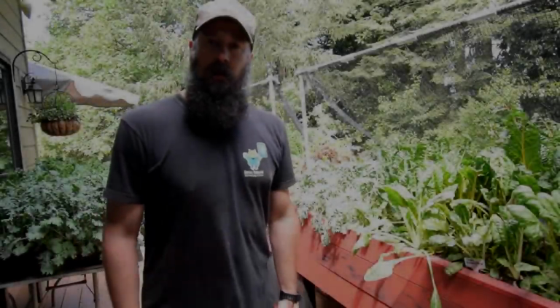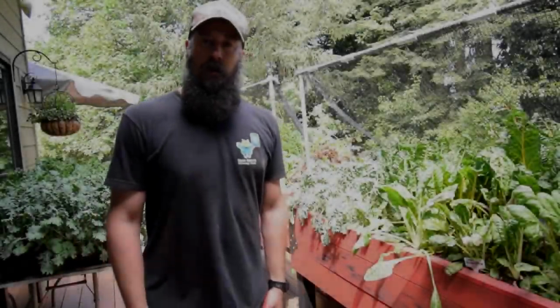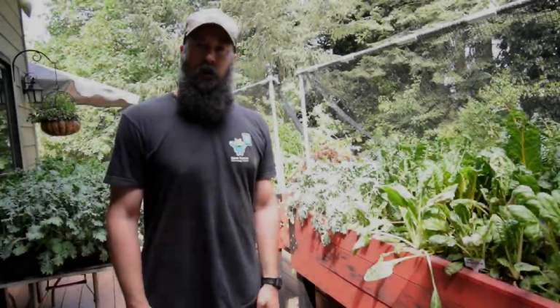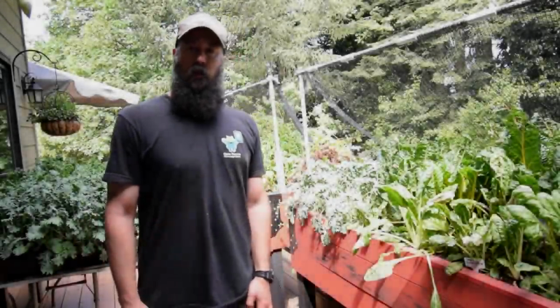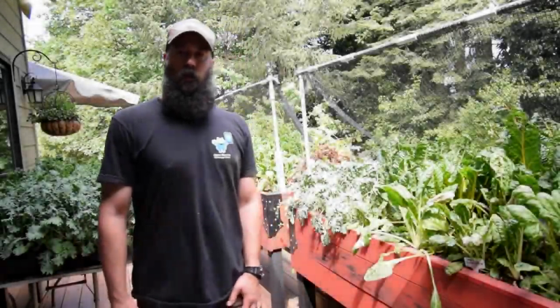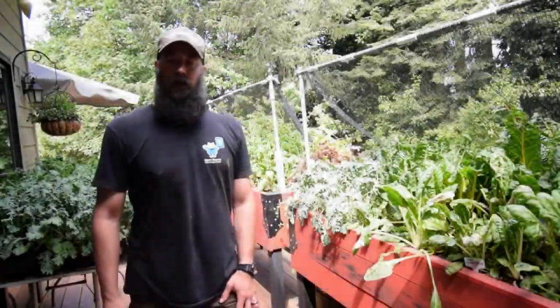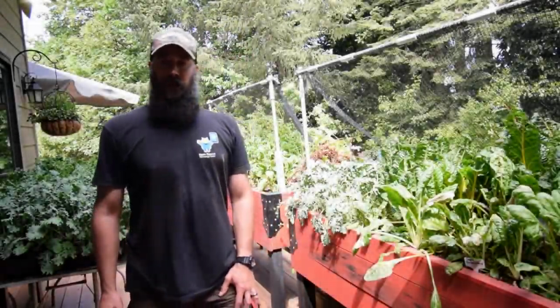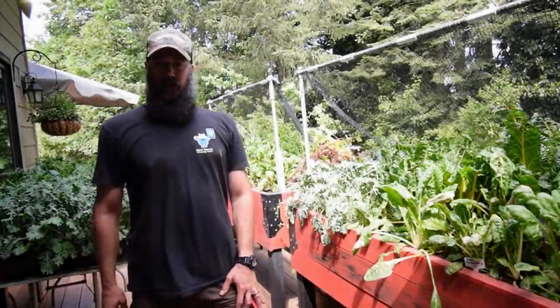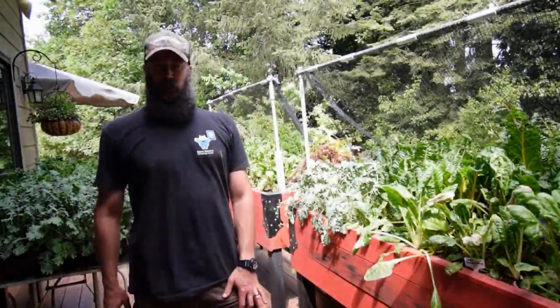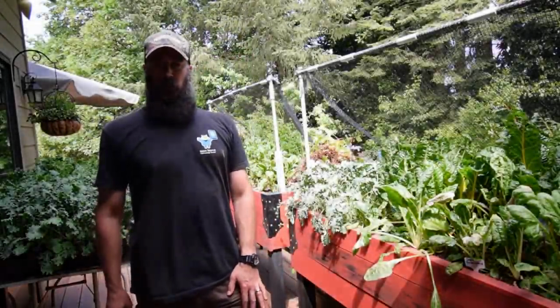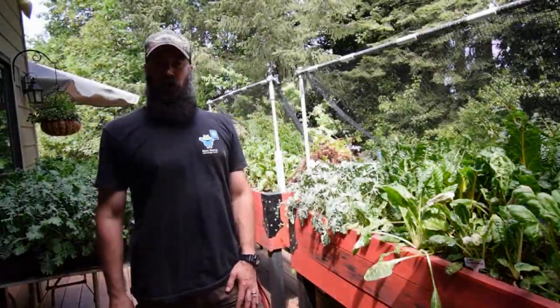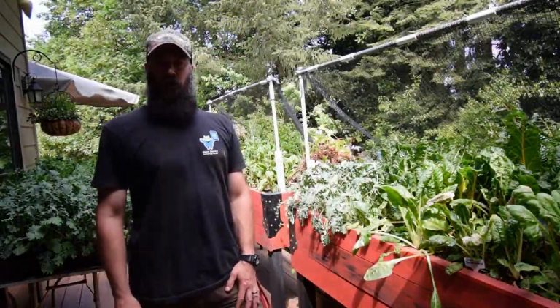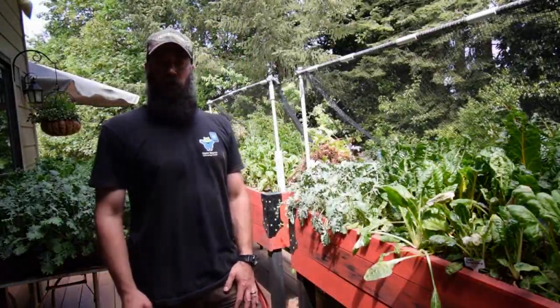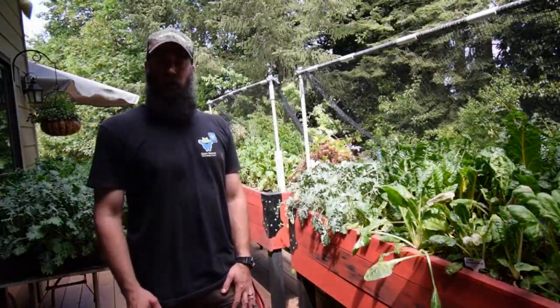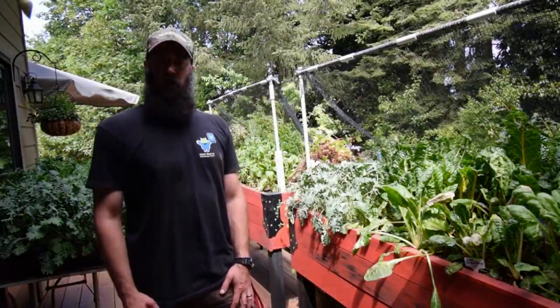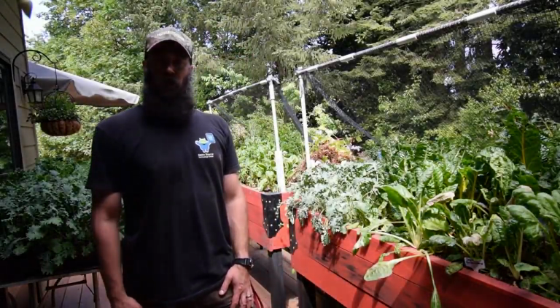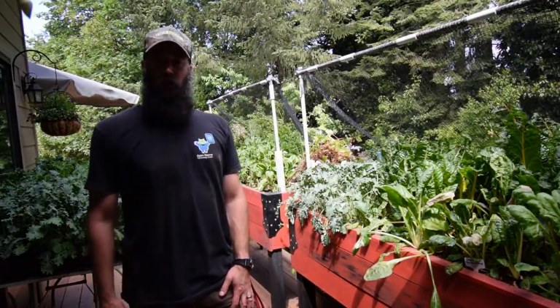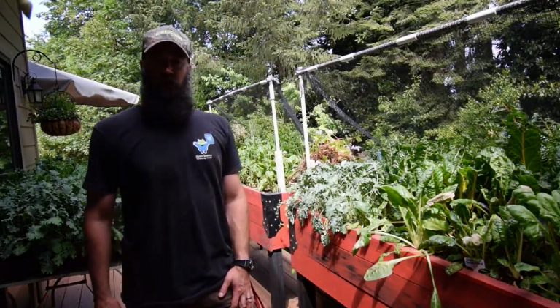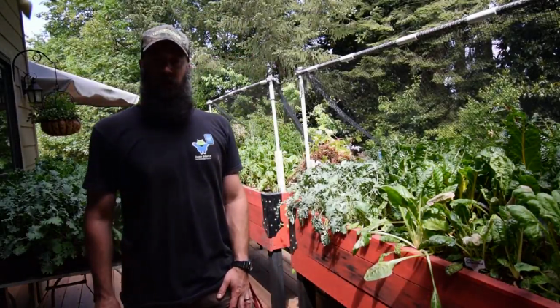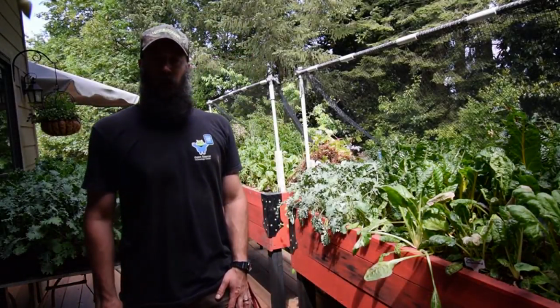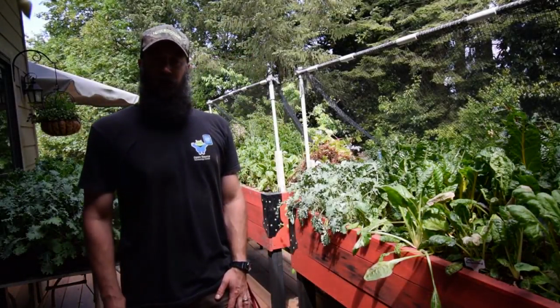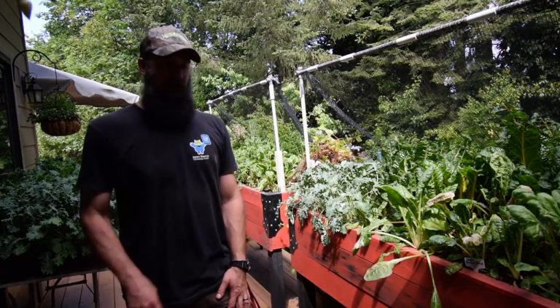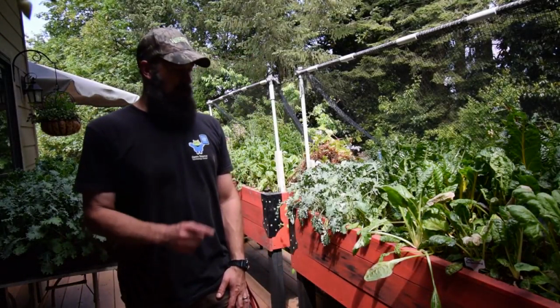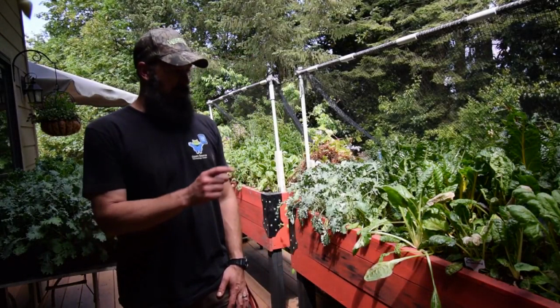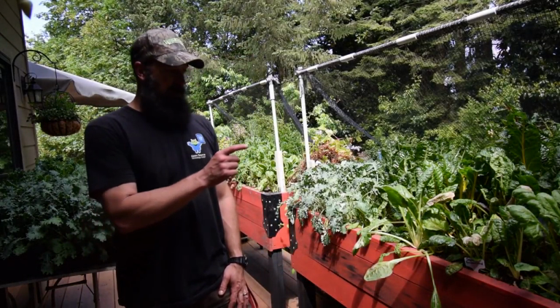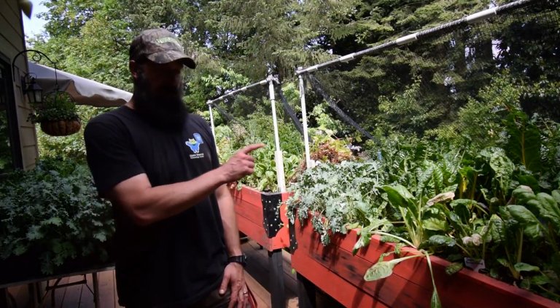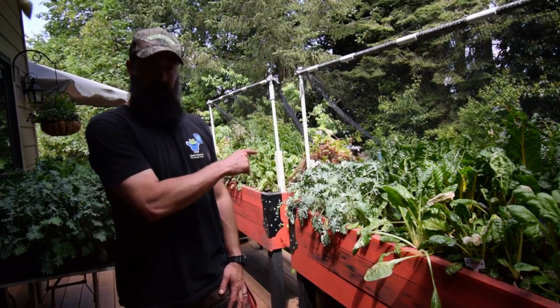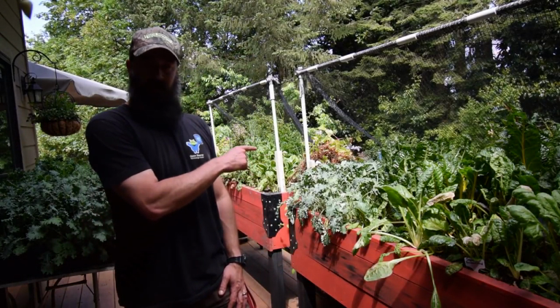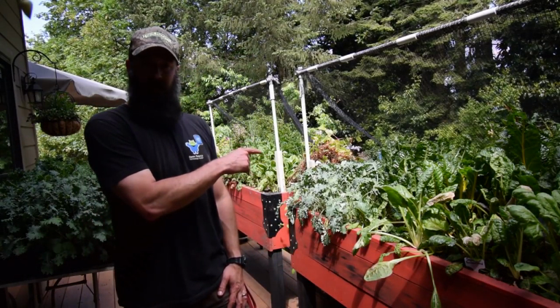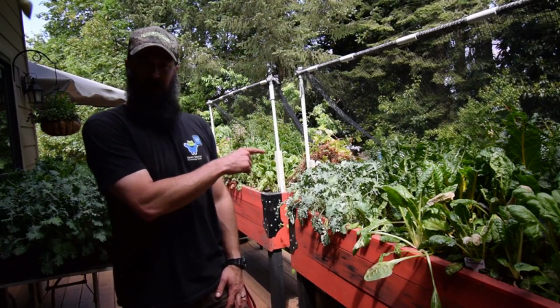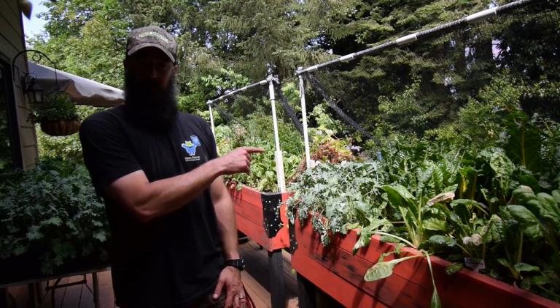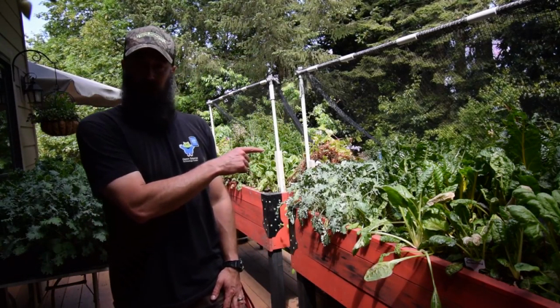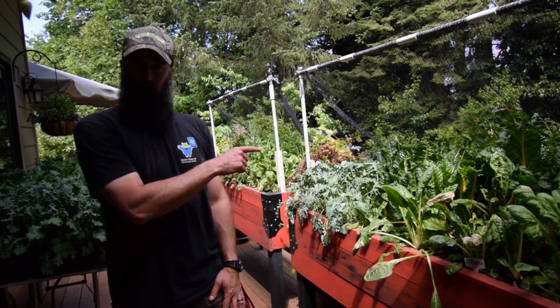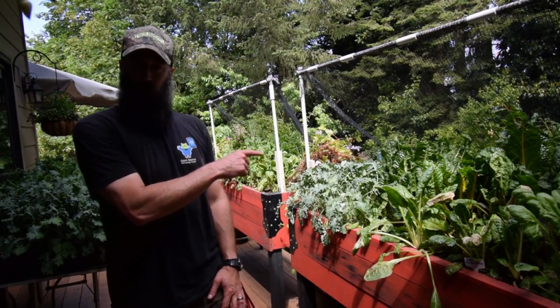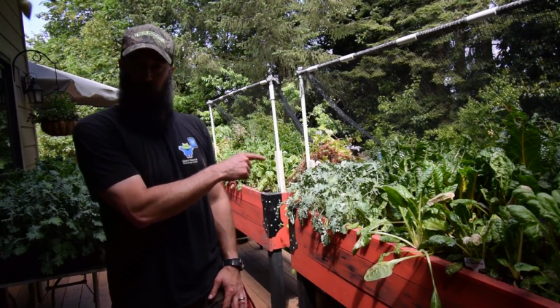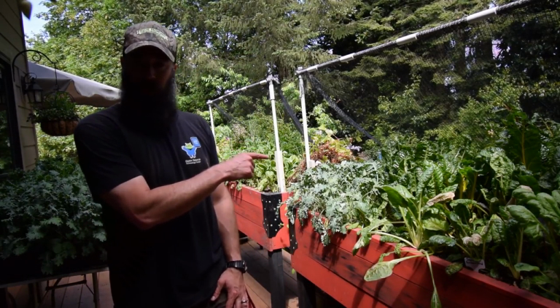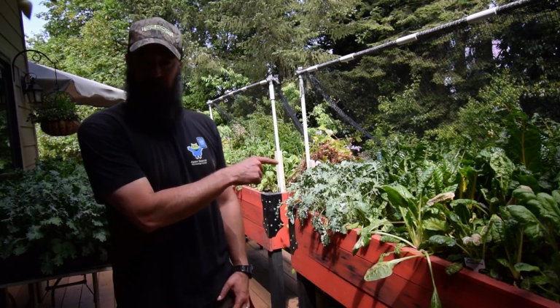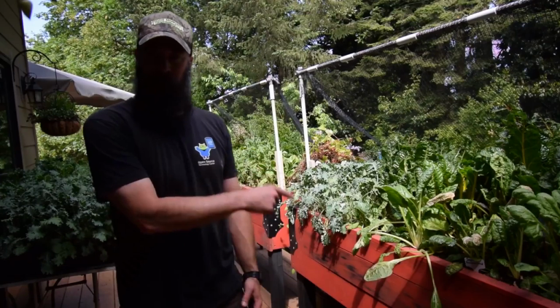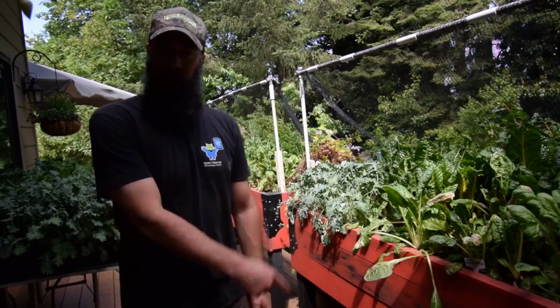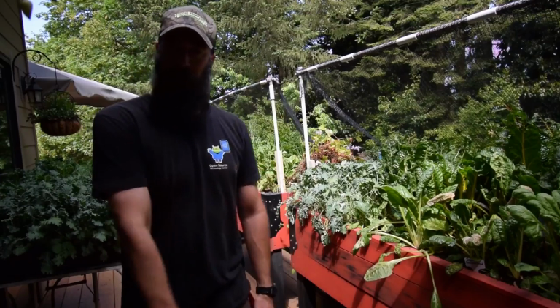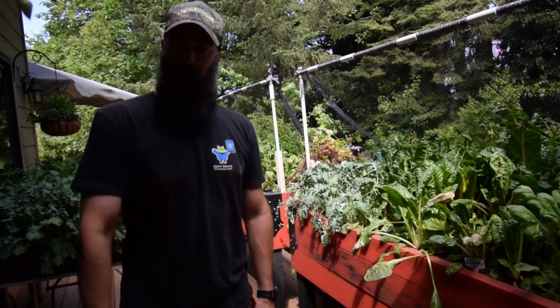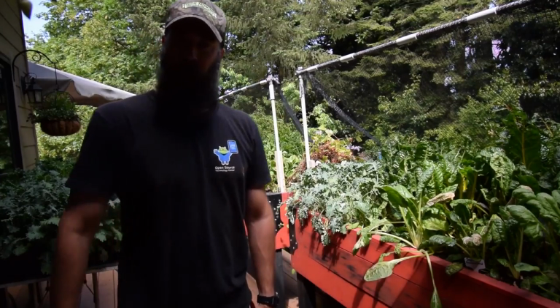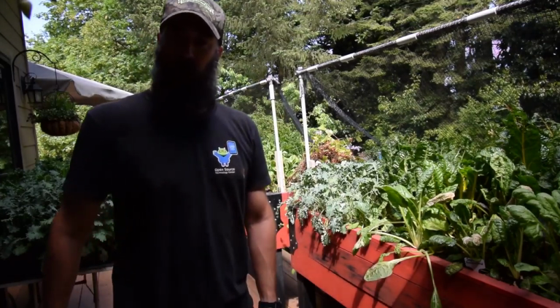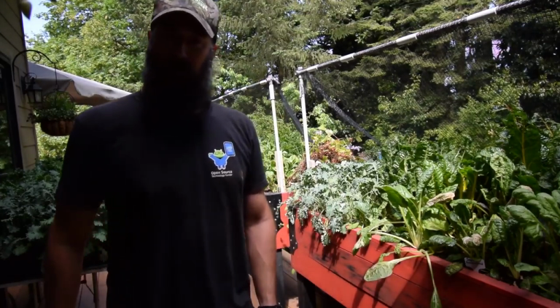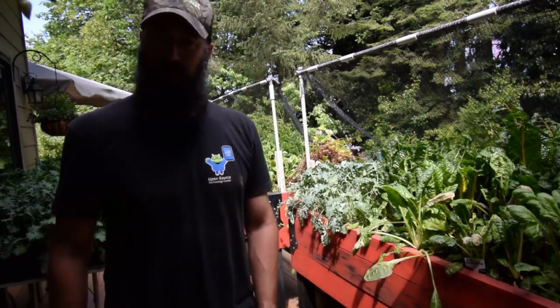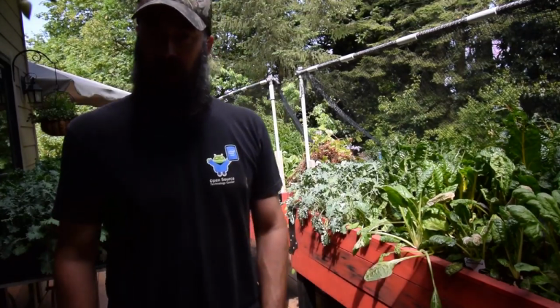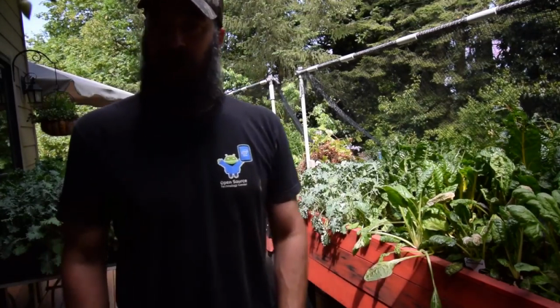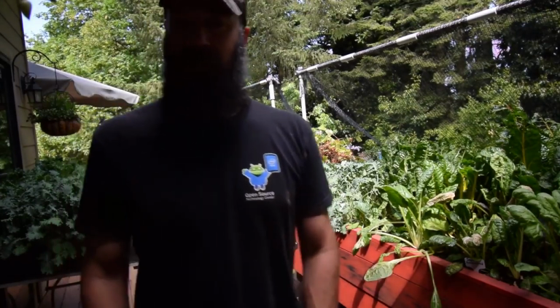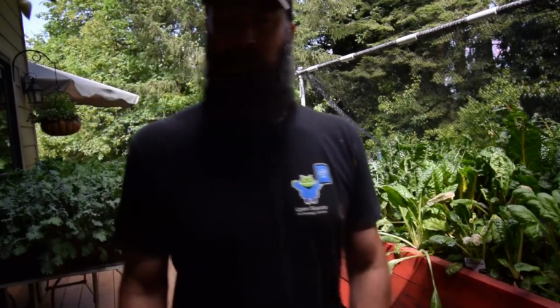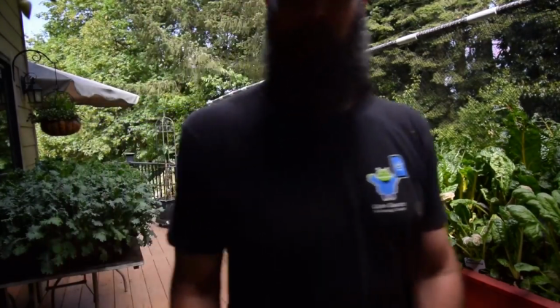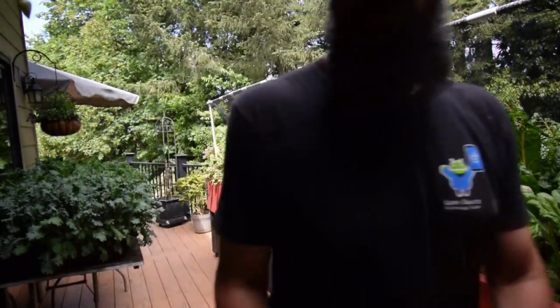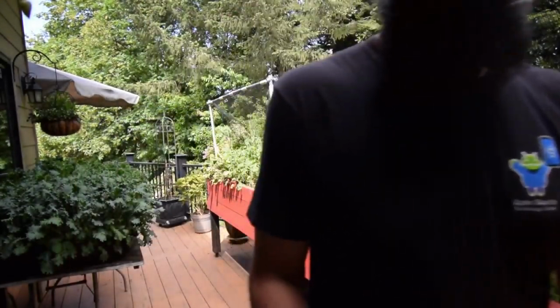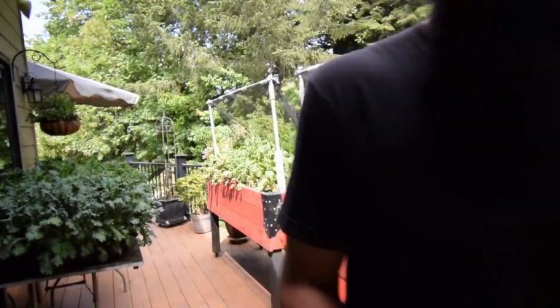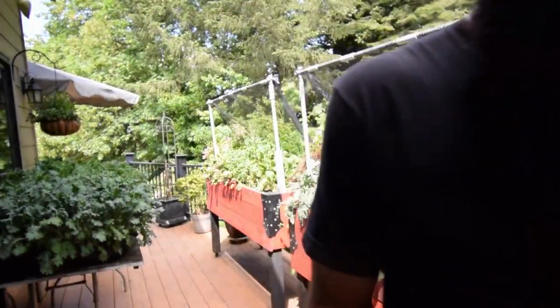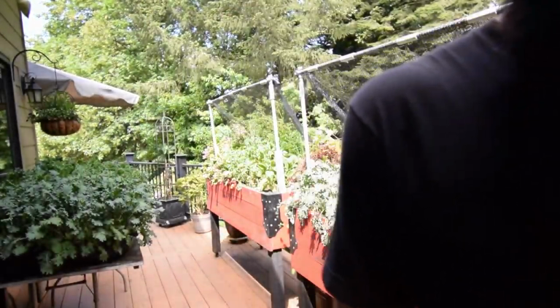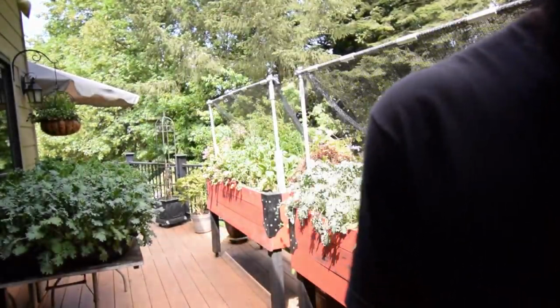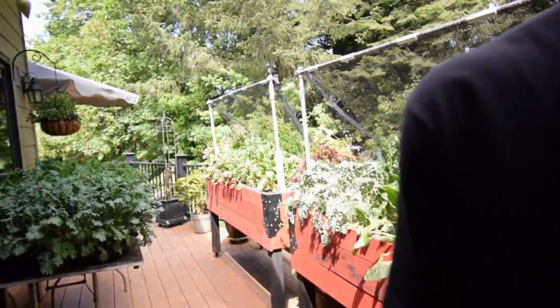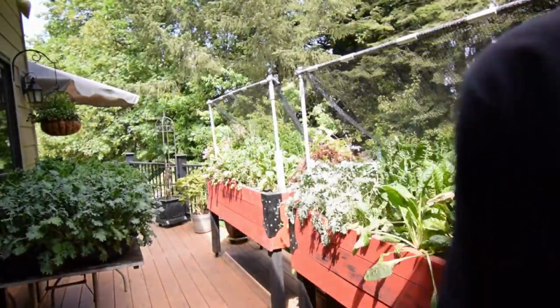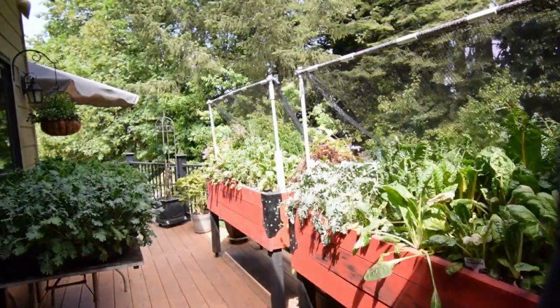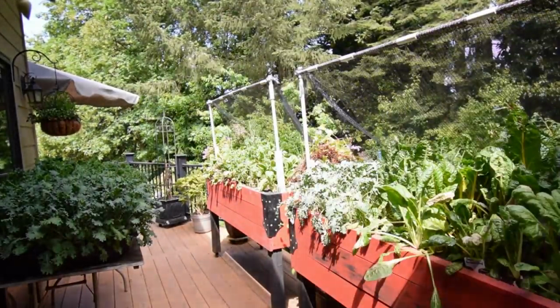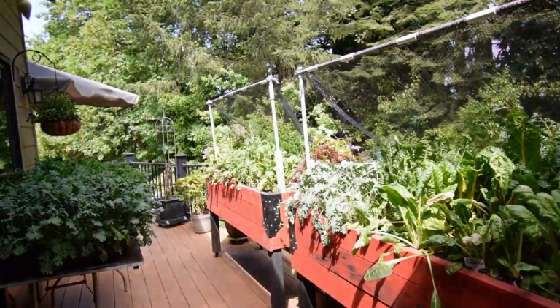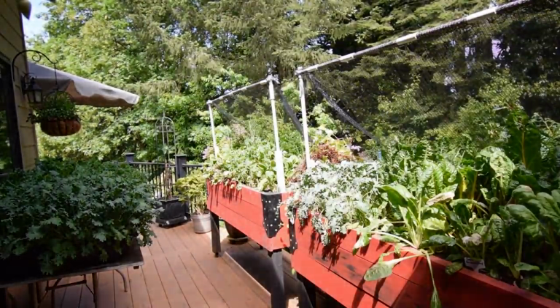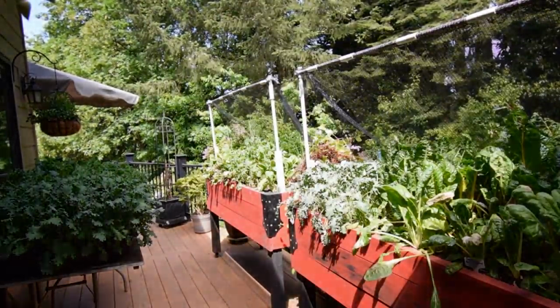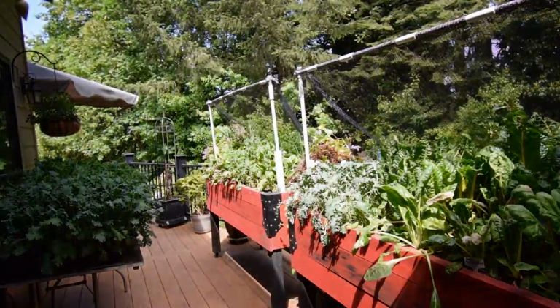Hey everybody, this is Brian from P&B Homesteading. I wanted to show you the garden boxes up here on our lower deck. Let me grab the camera and I can show you what I put in.